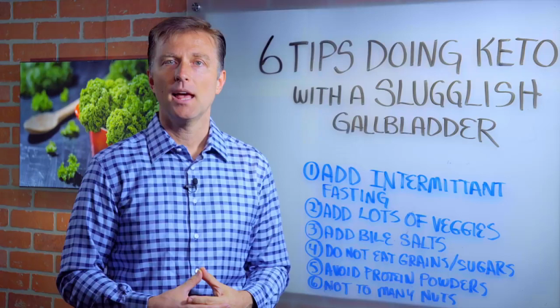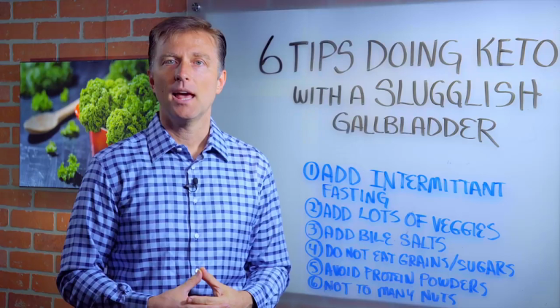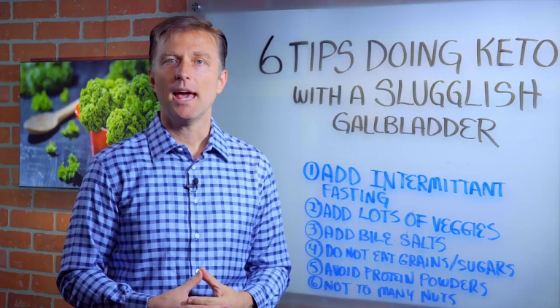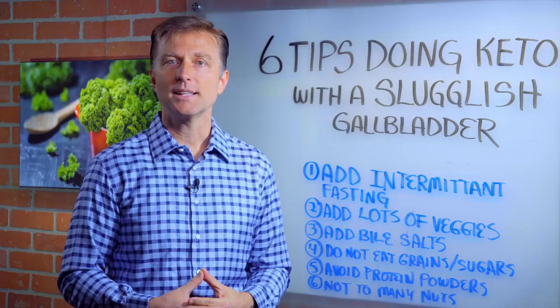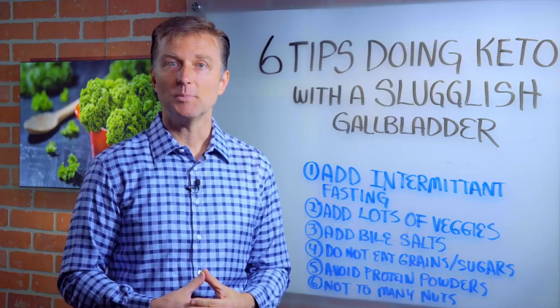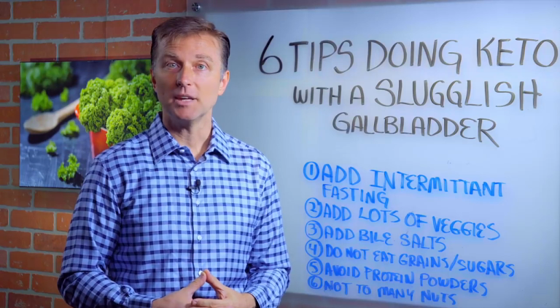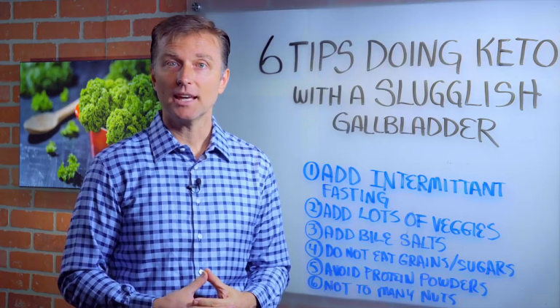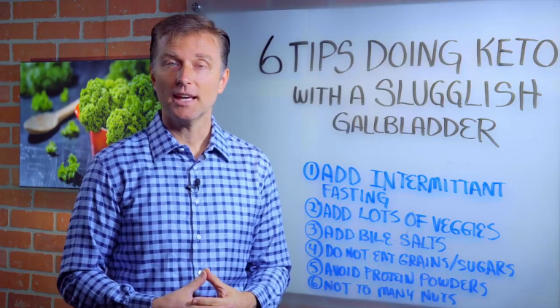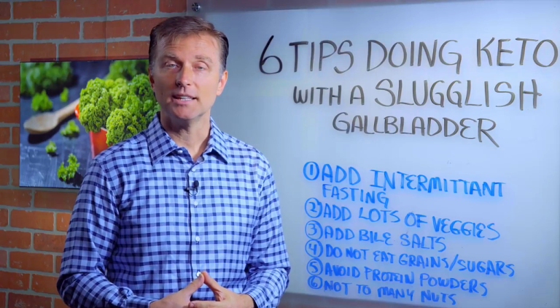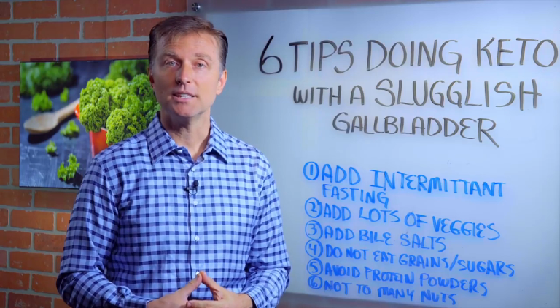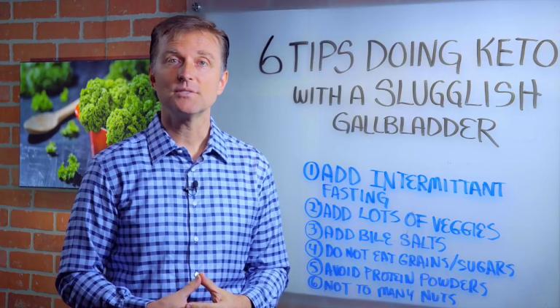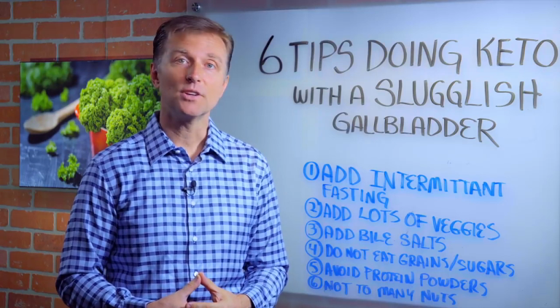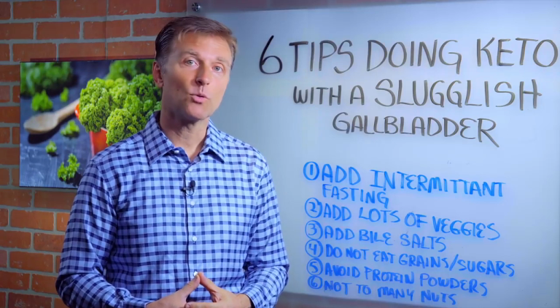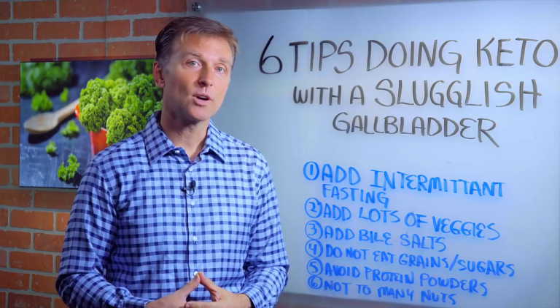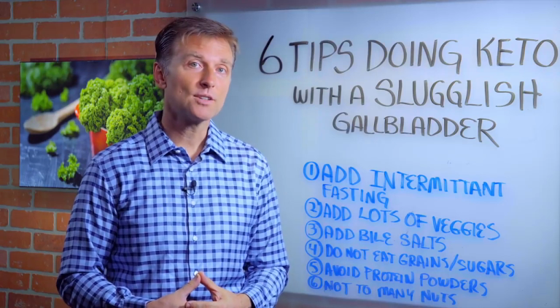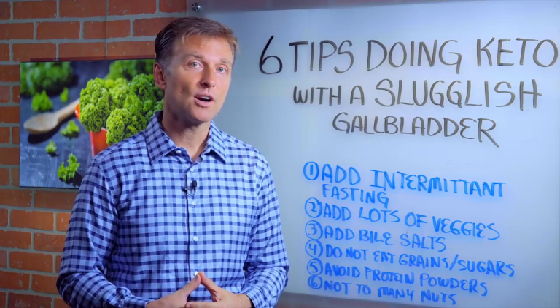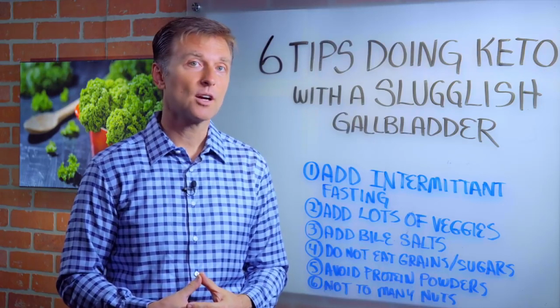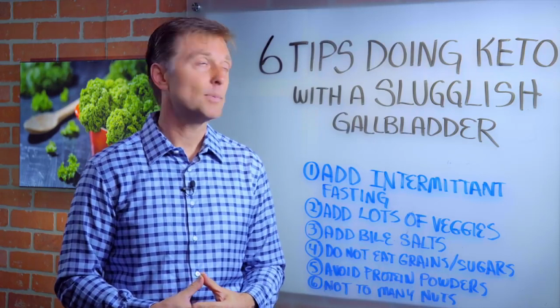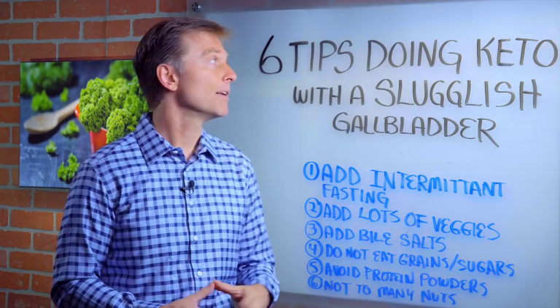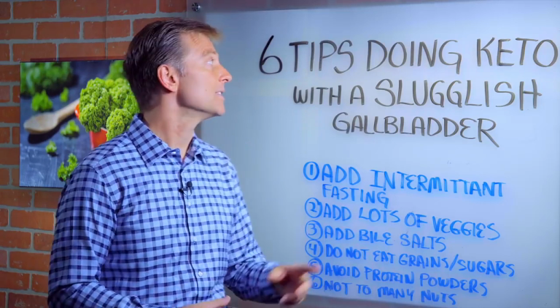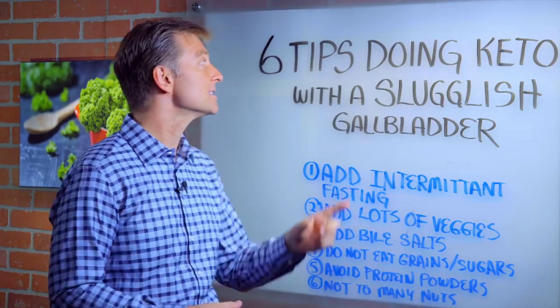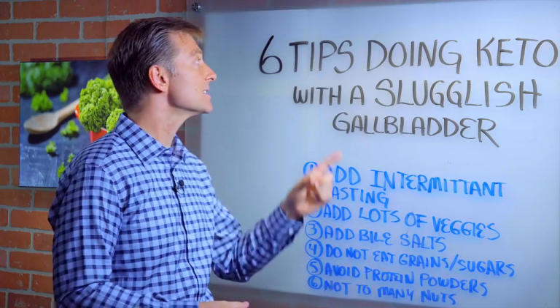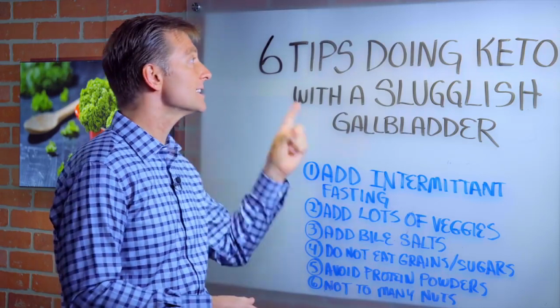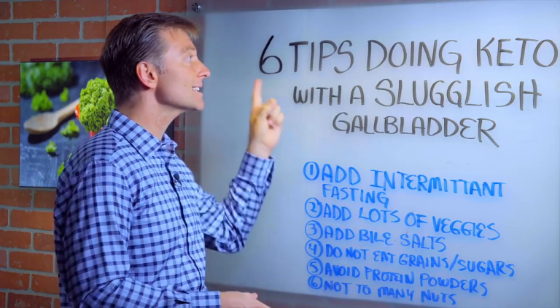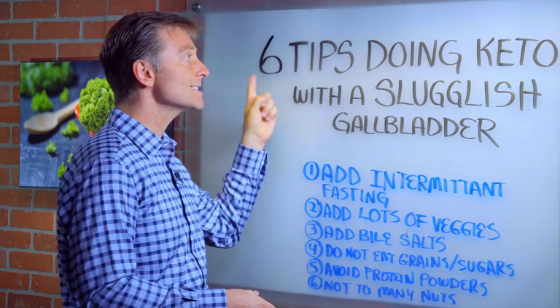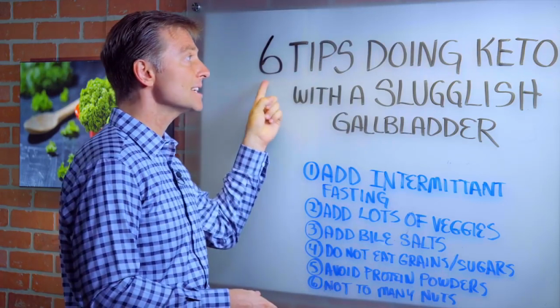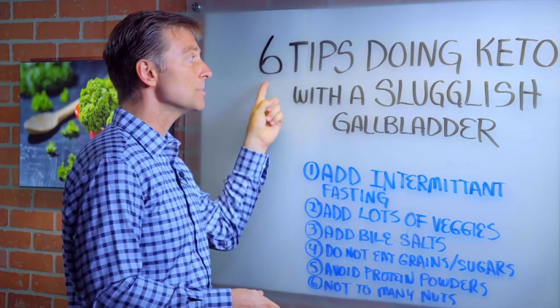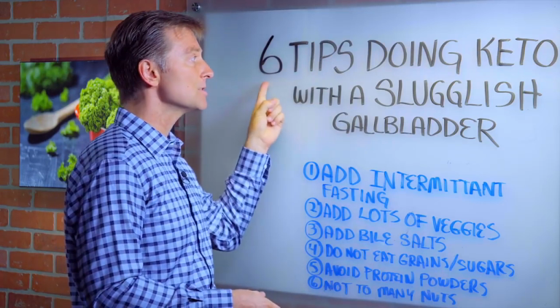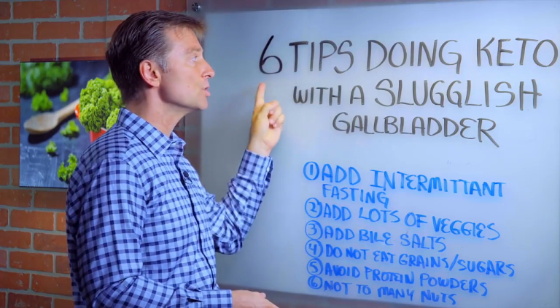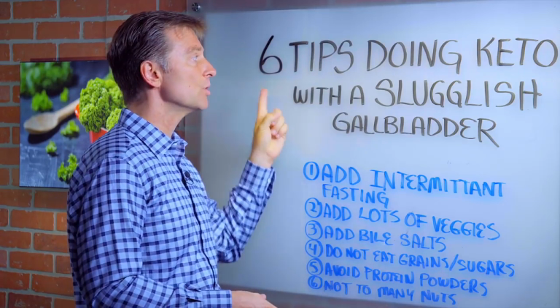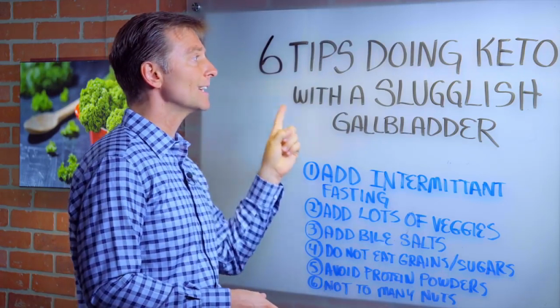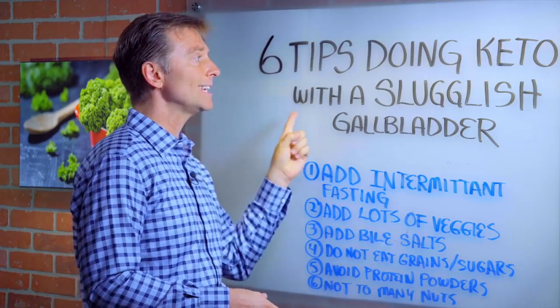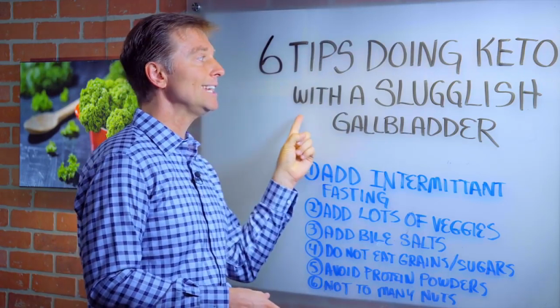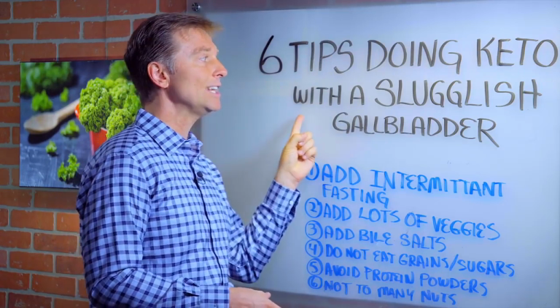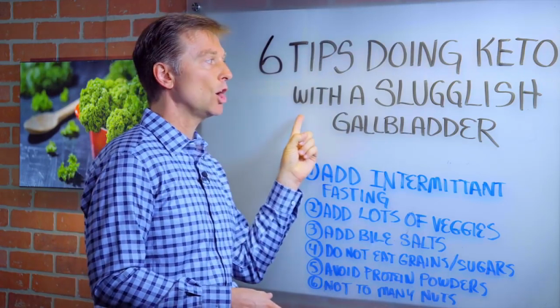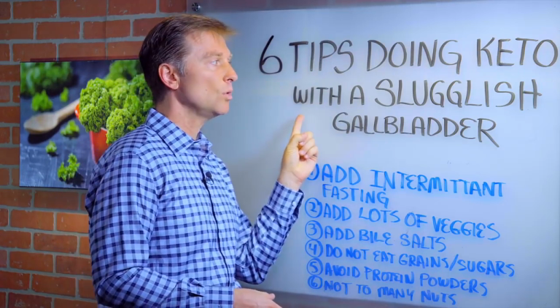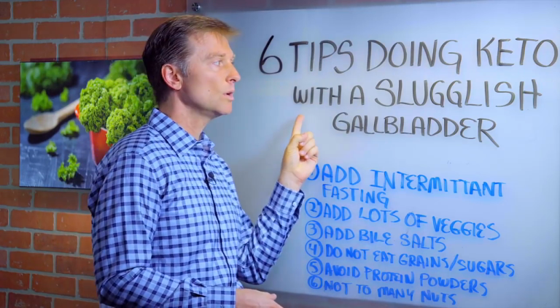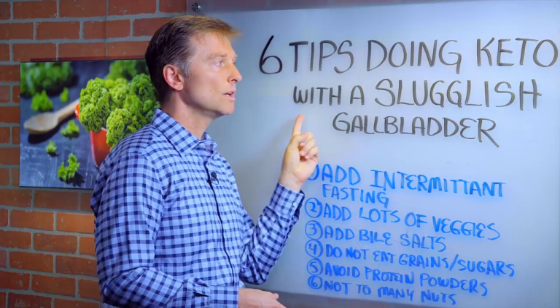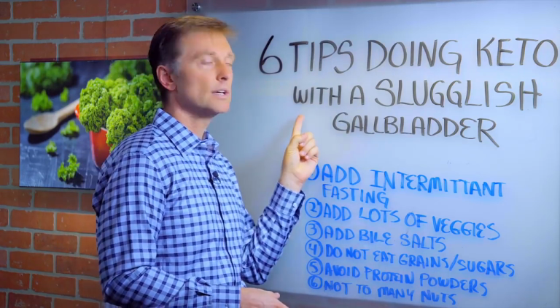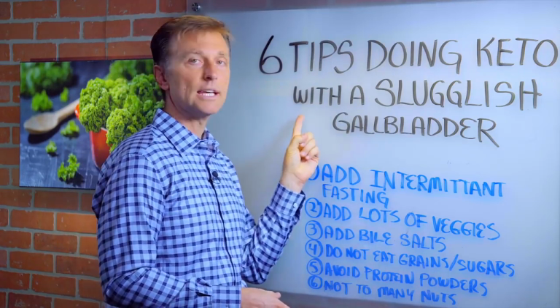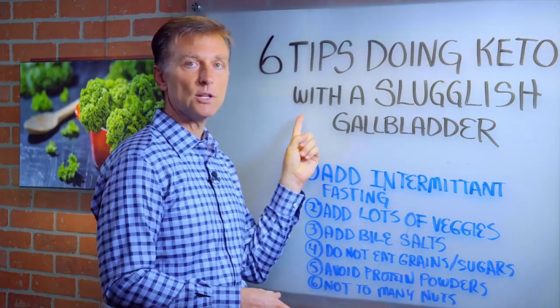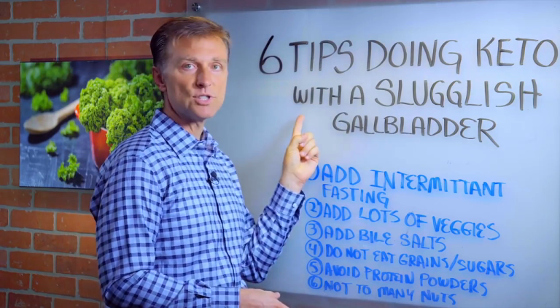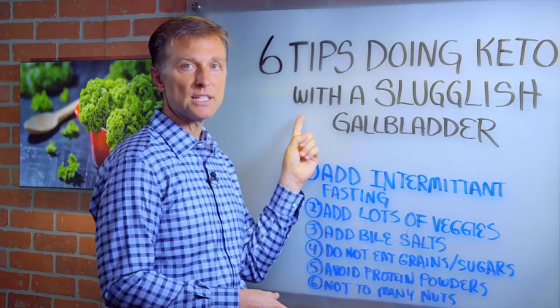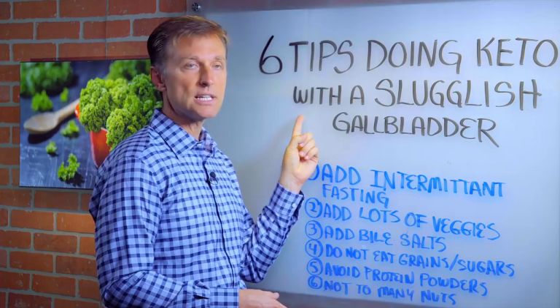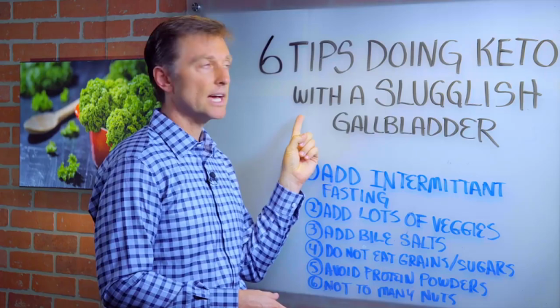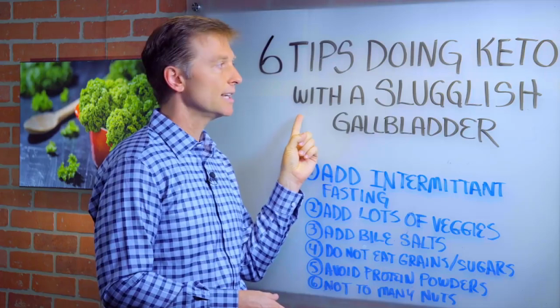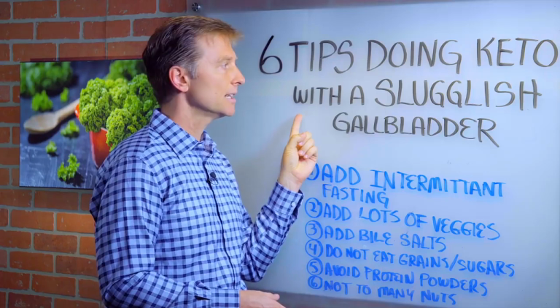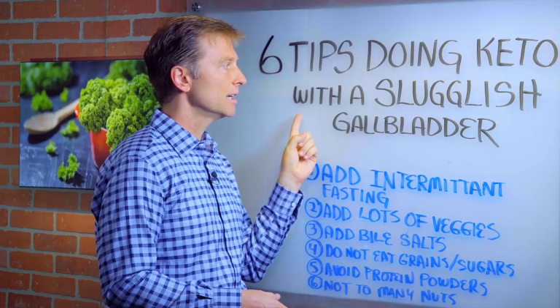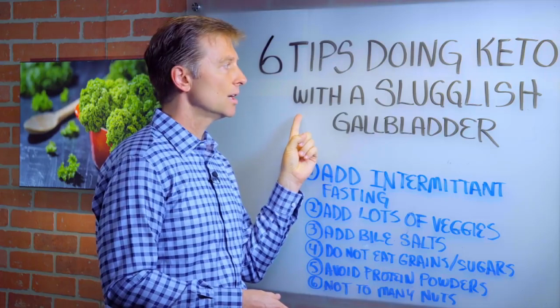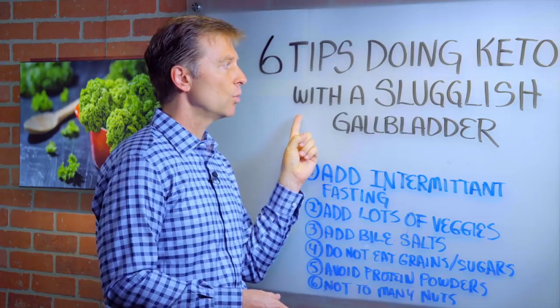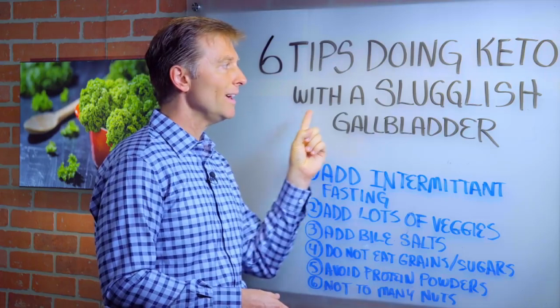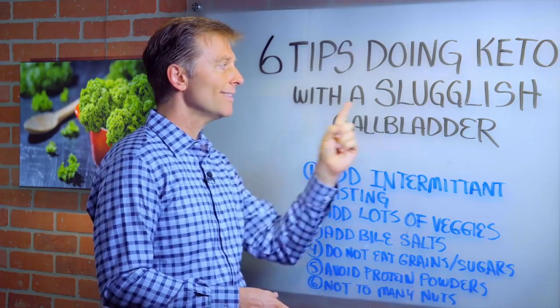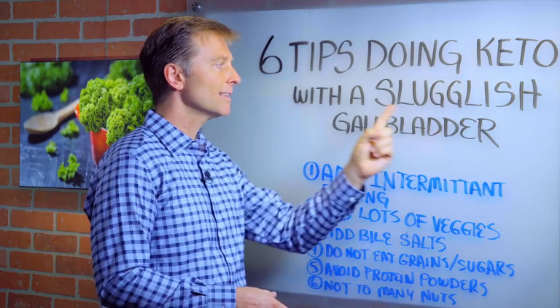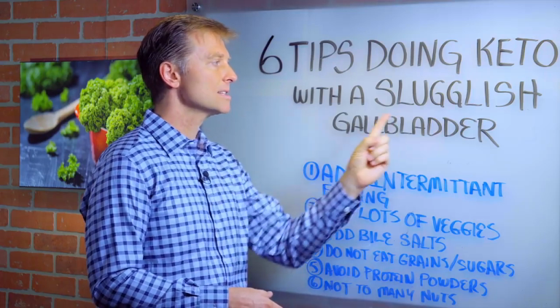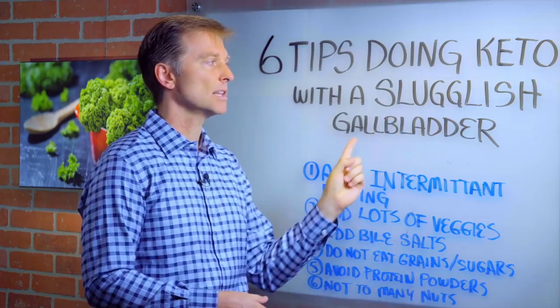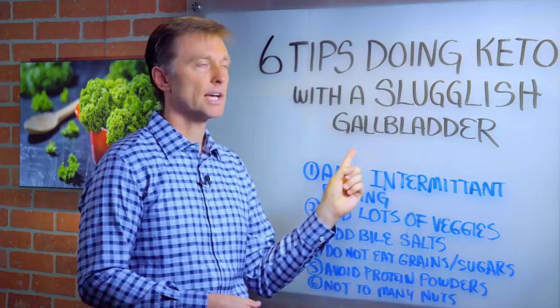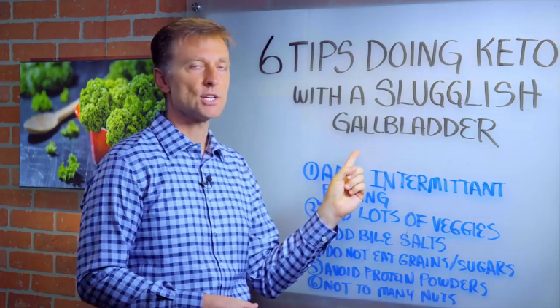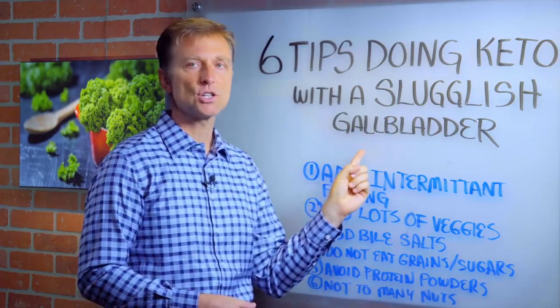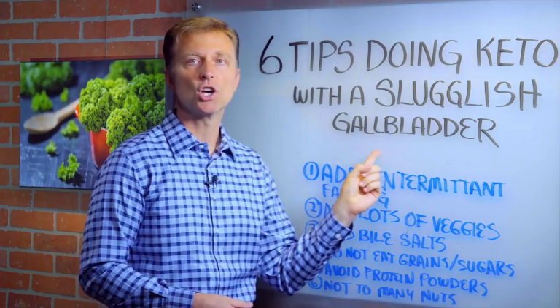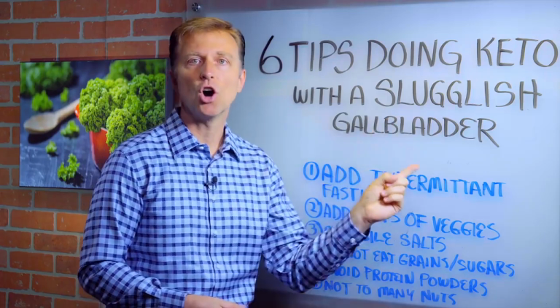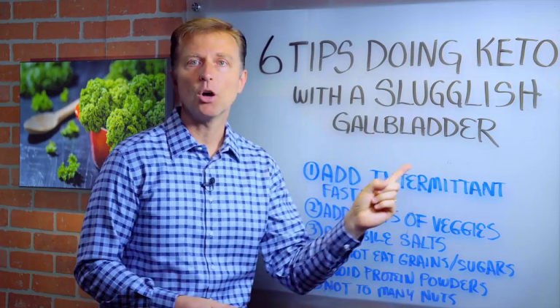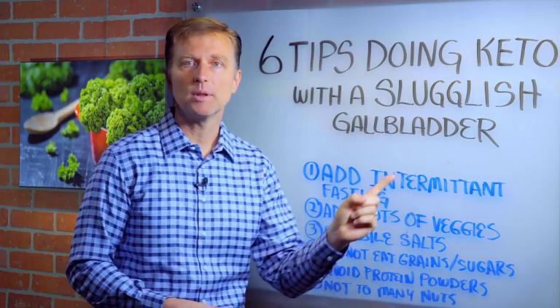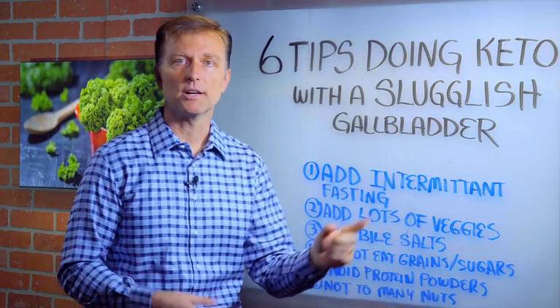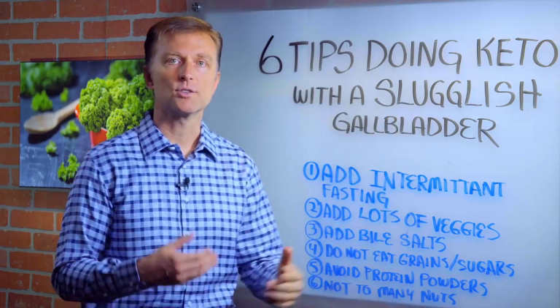Hey, it's me again. In this video, we're going to talk about the six tips for doing a keto, ketogenic diet with a sluggish gallbladder.